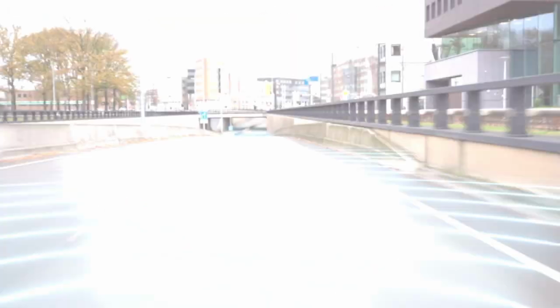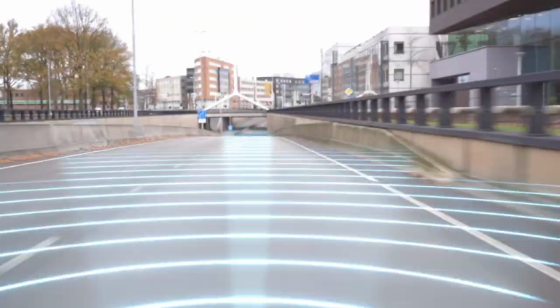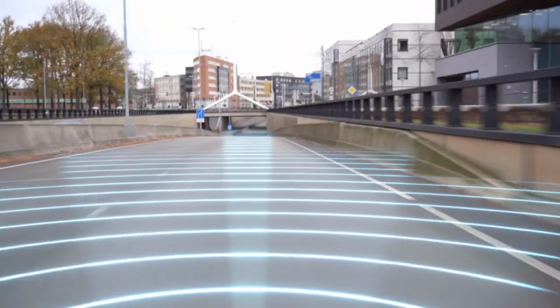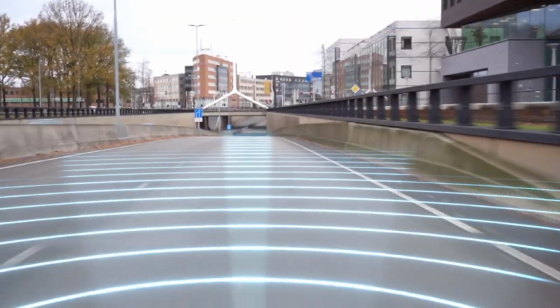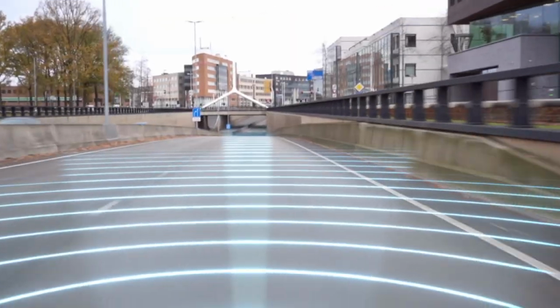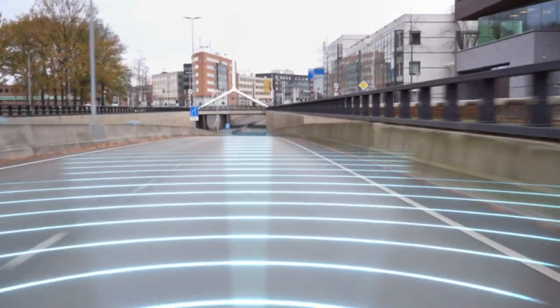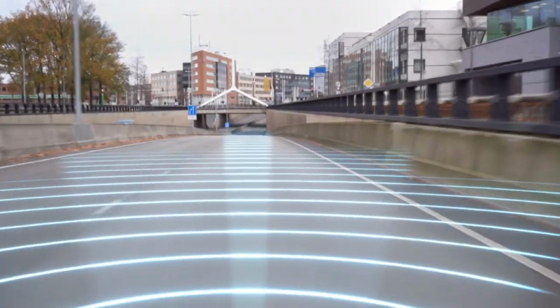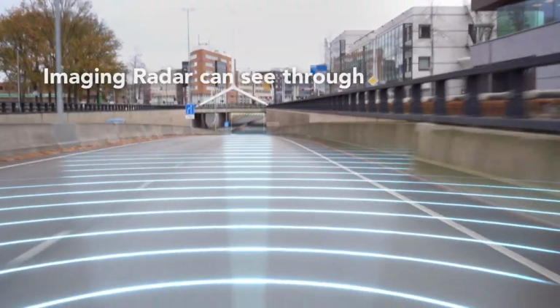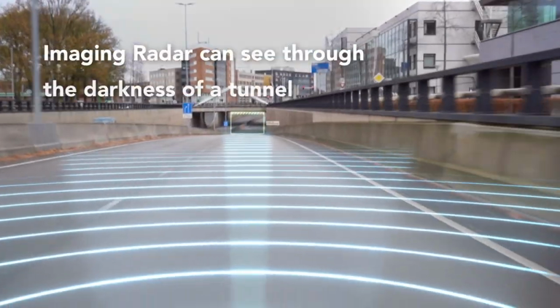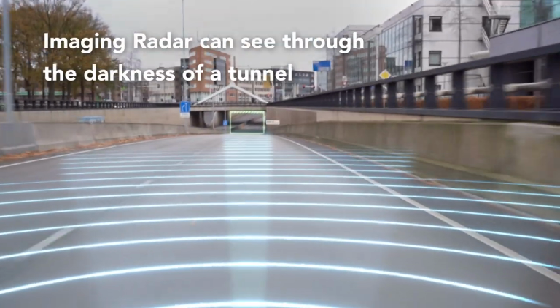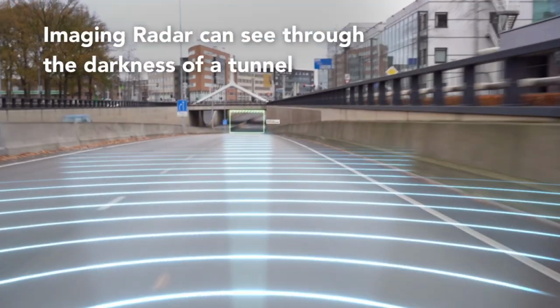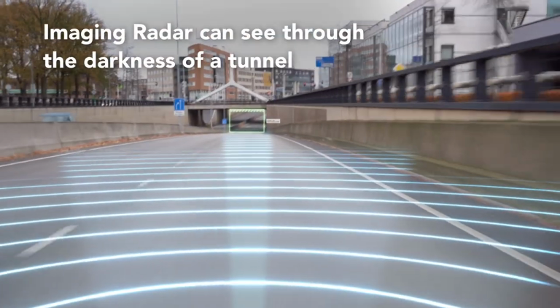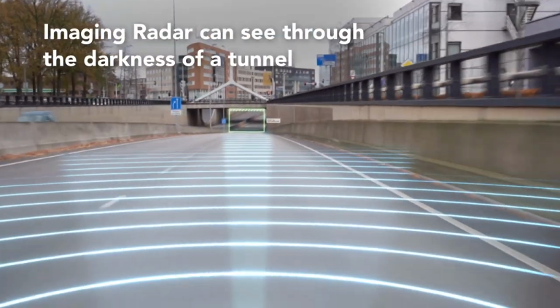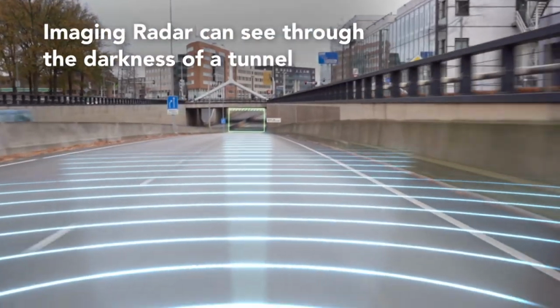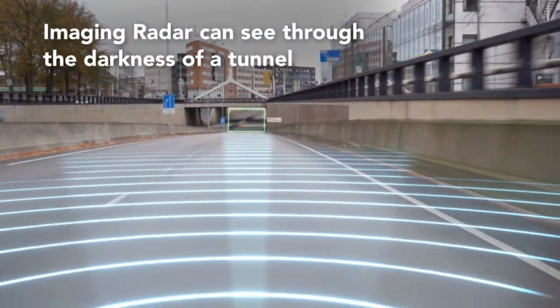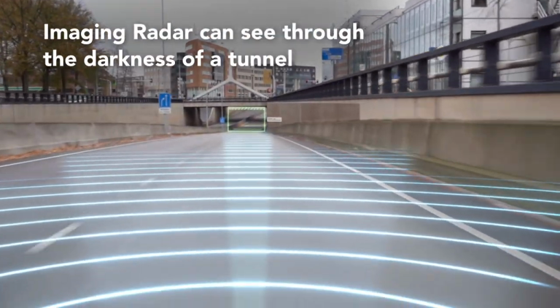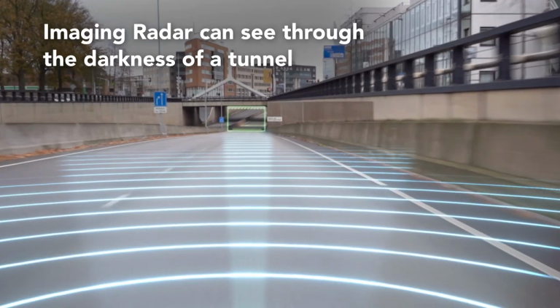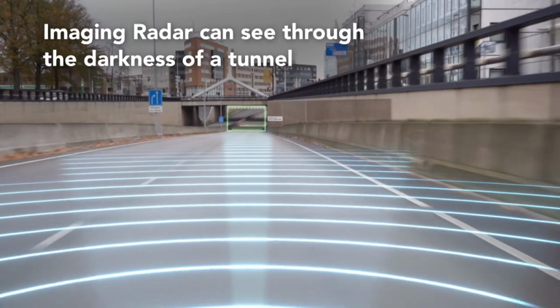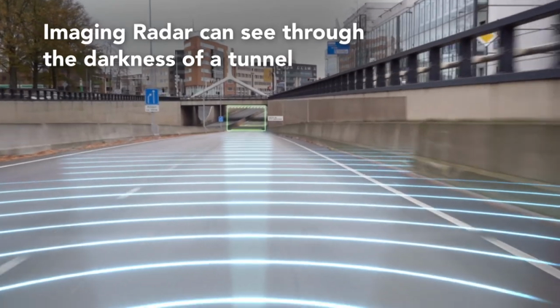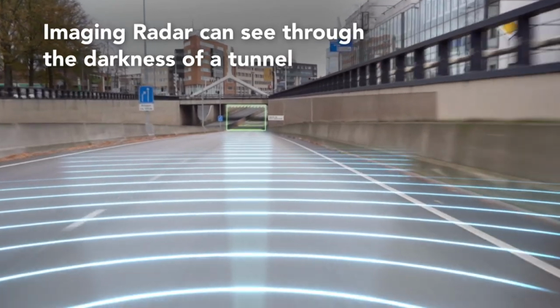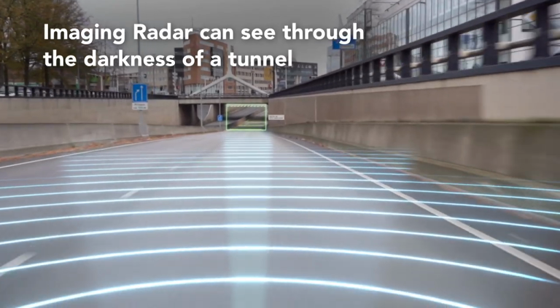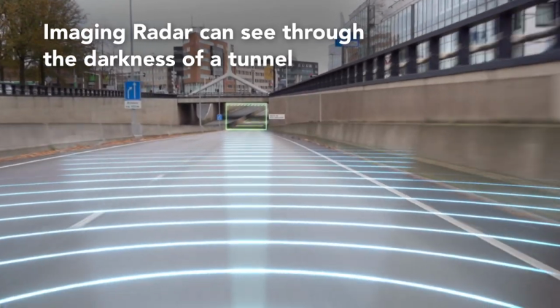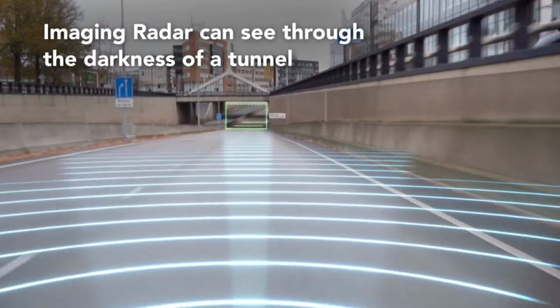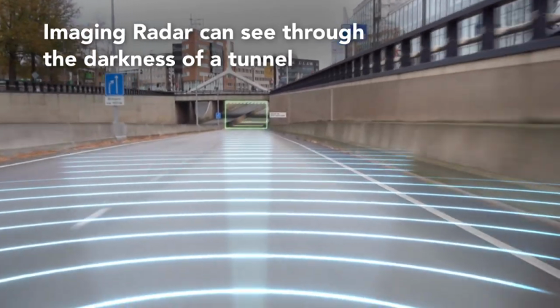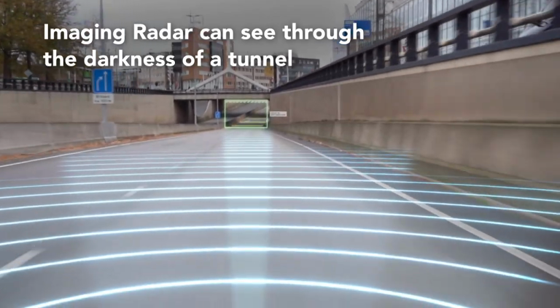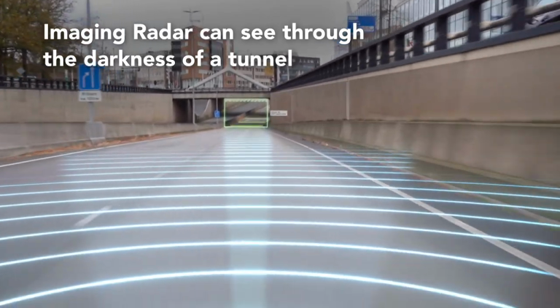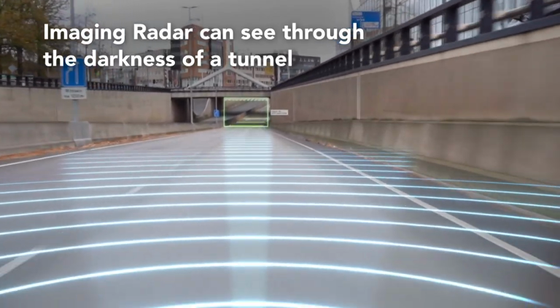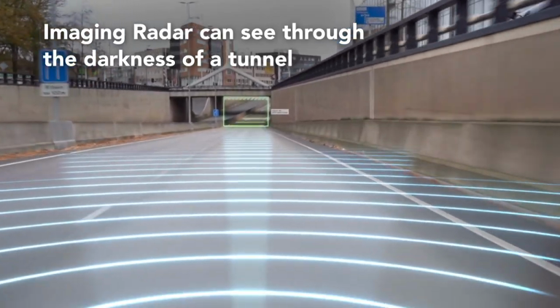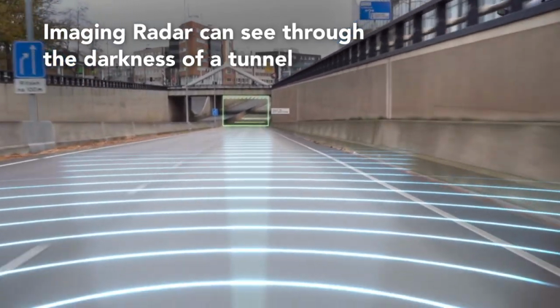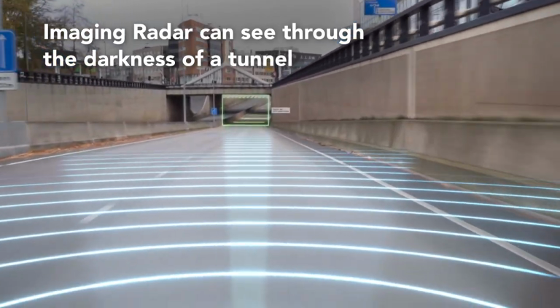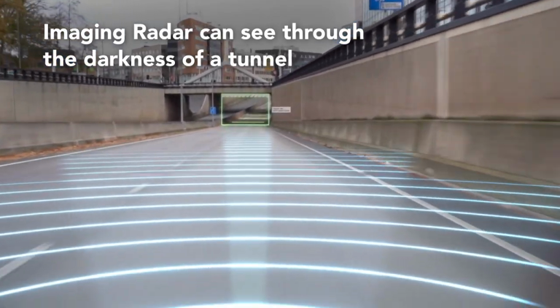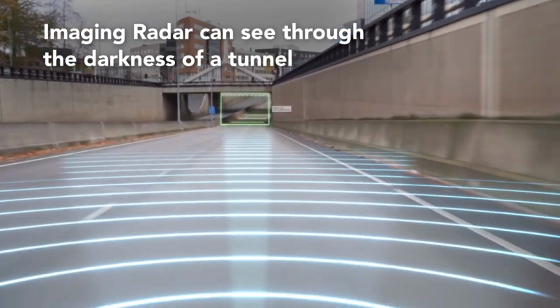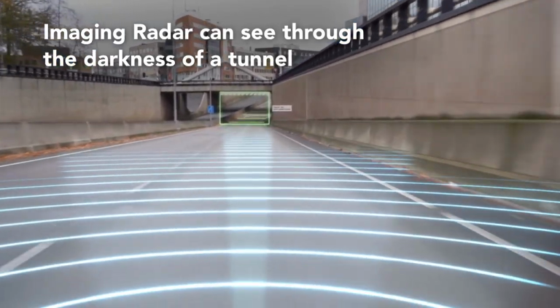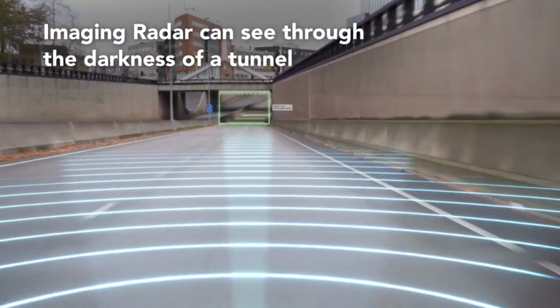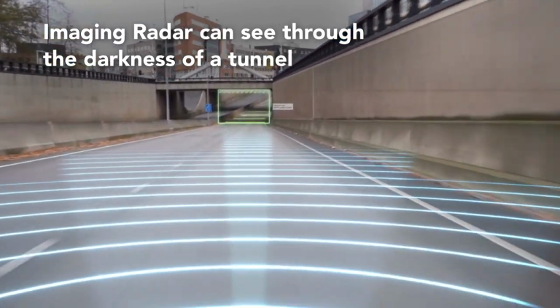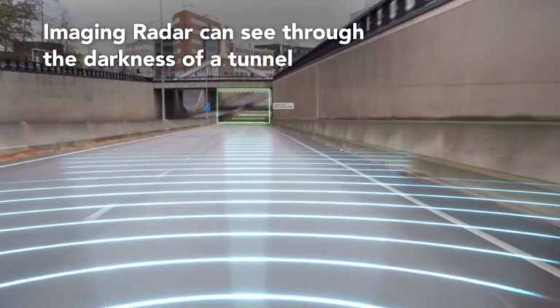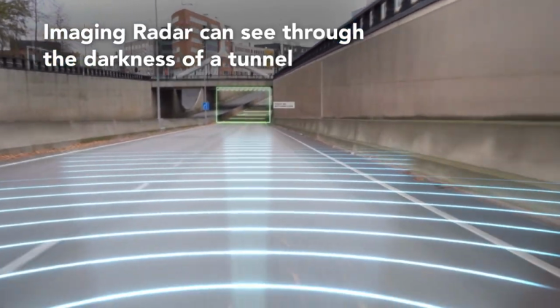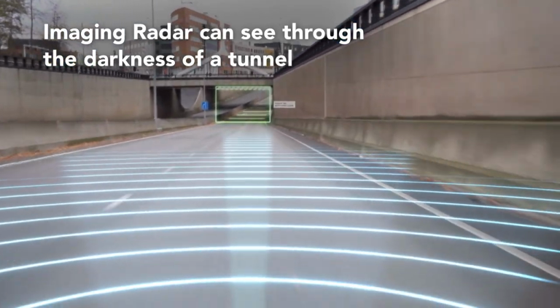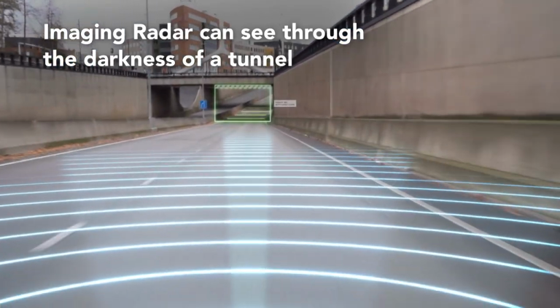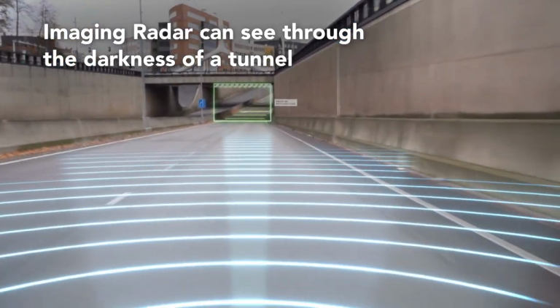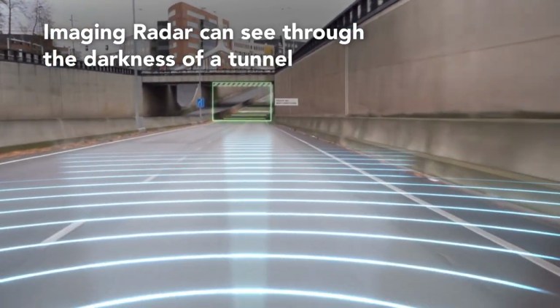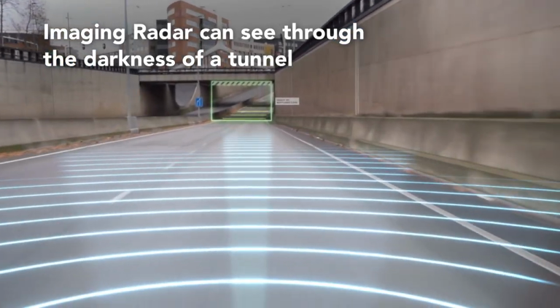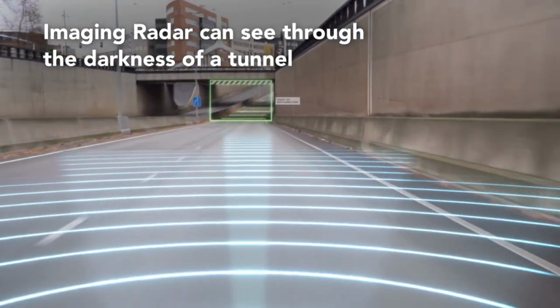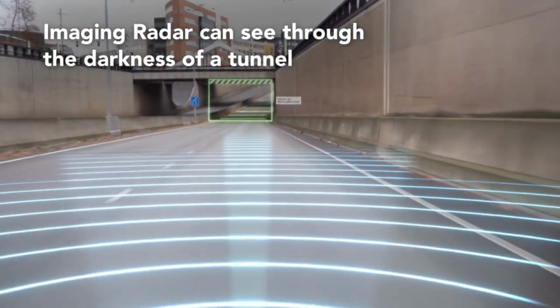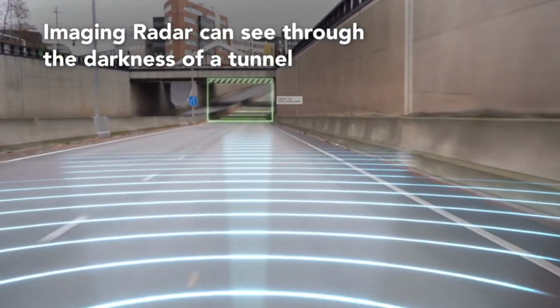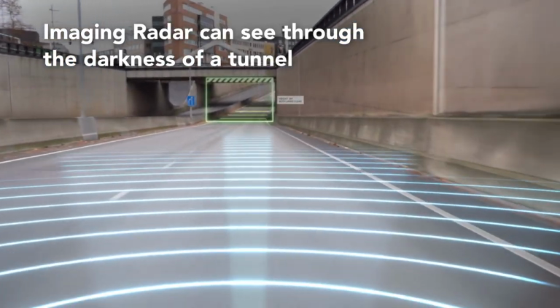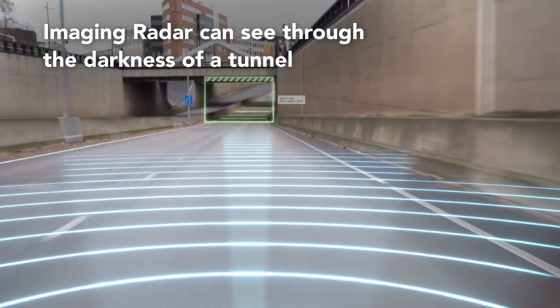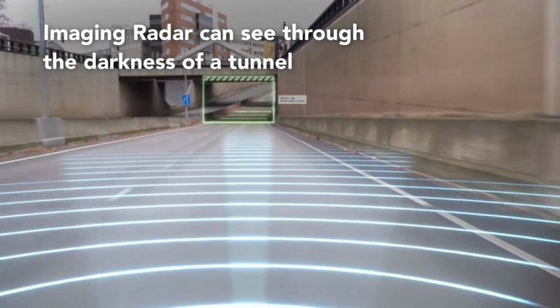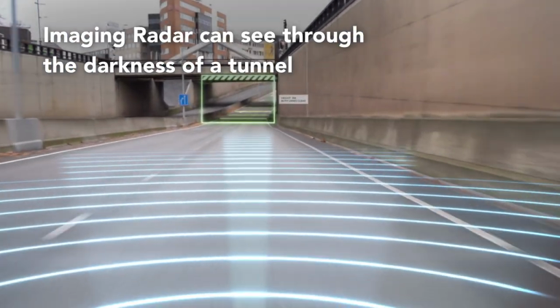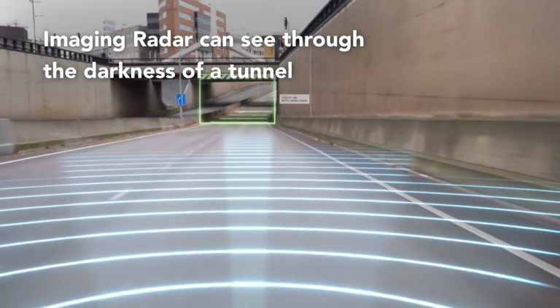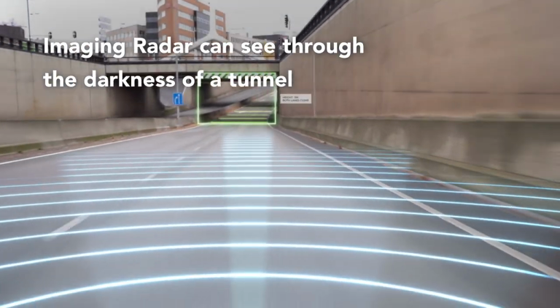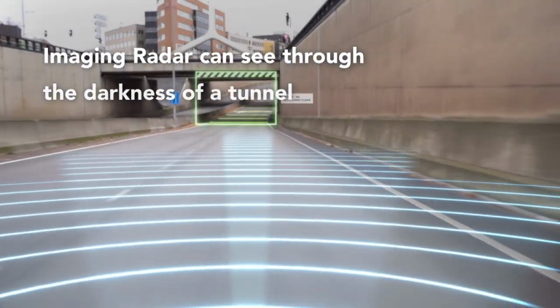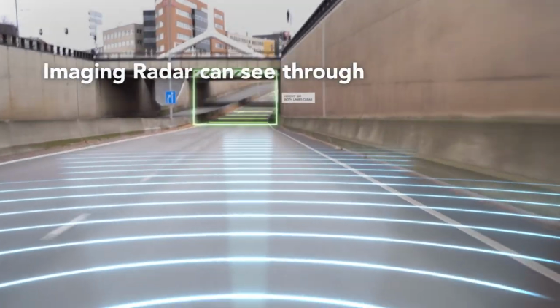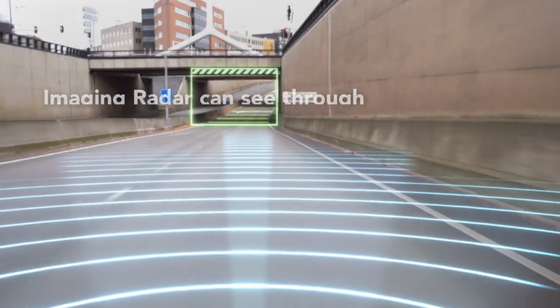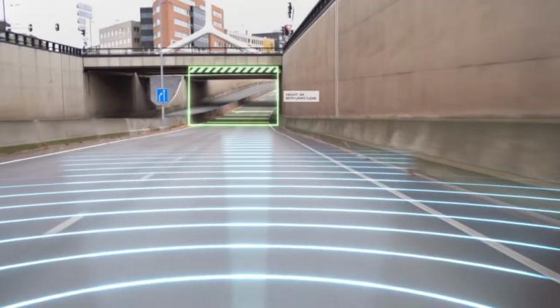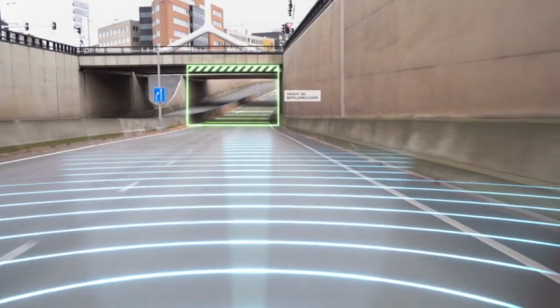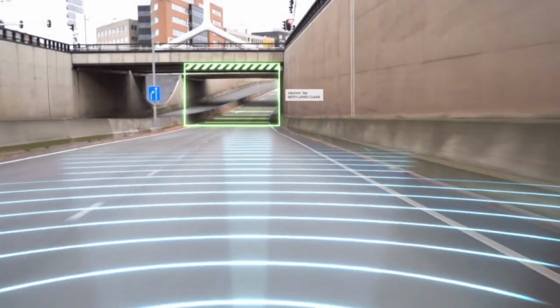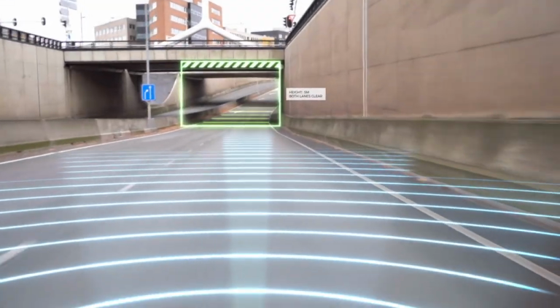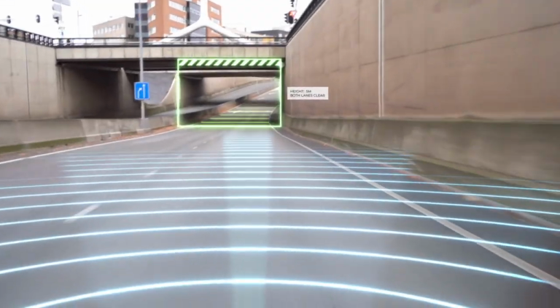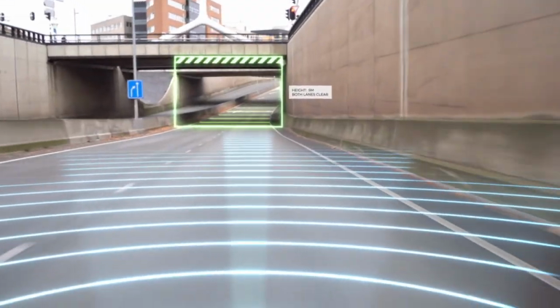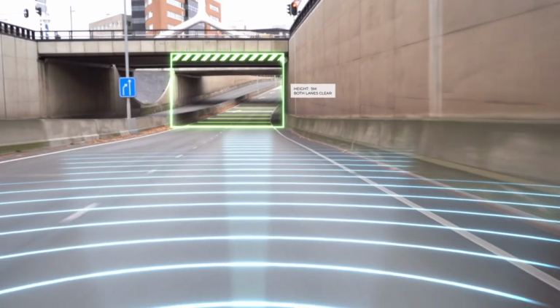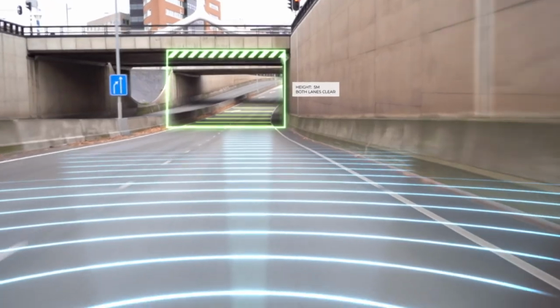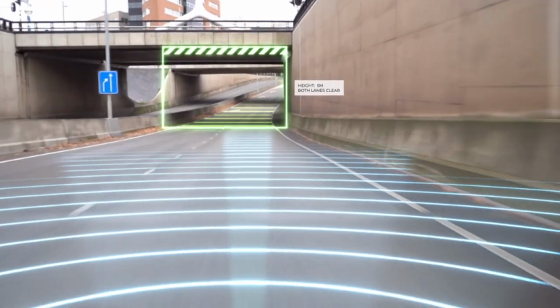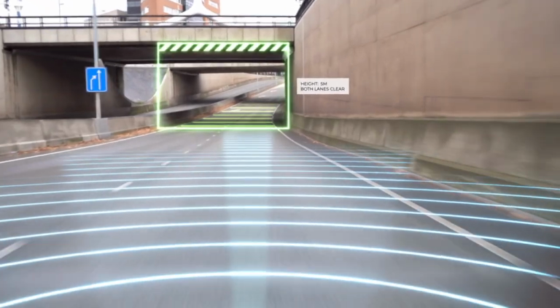Imaging Radar not only detects the height of a tunnel, but lets the driver know if the lane is clear and safe to drive through.